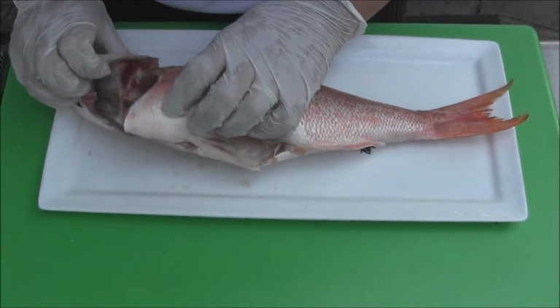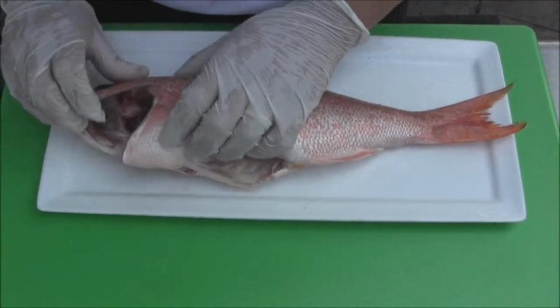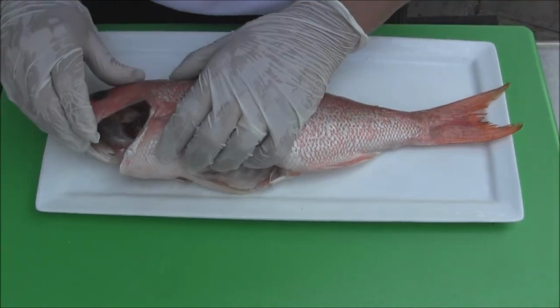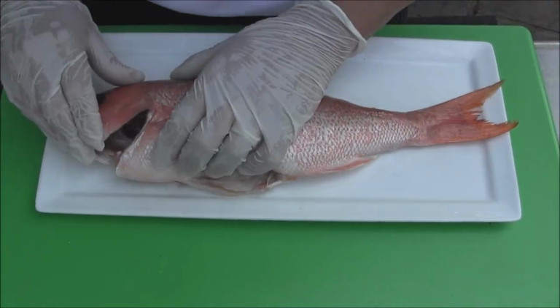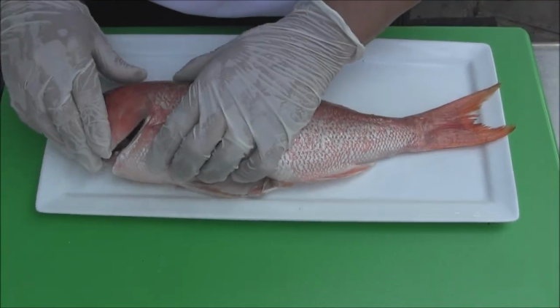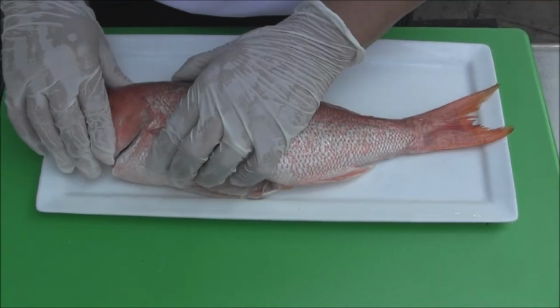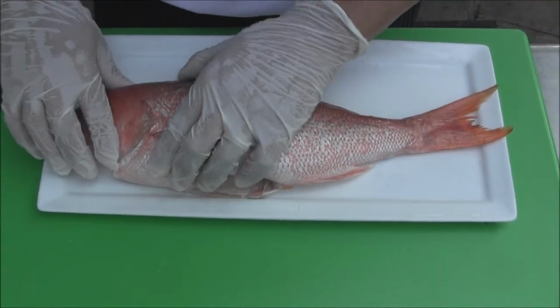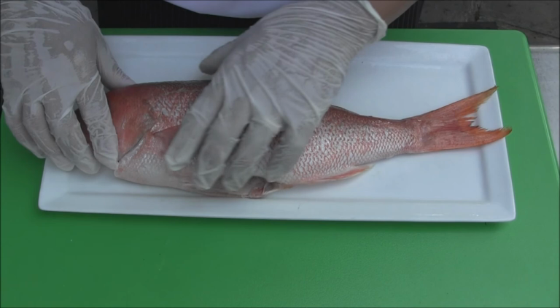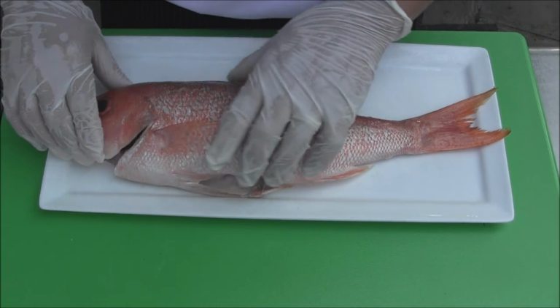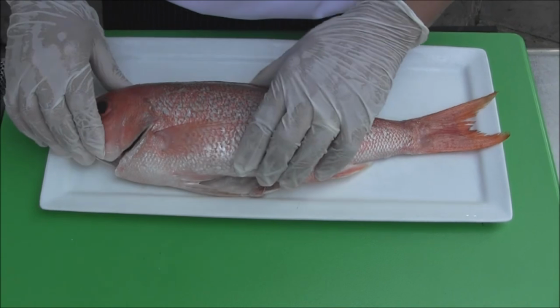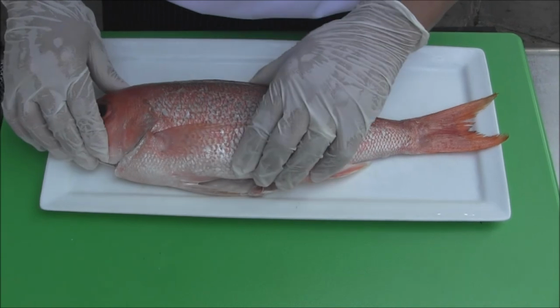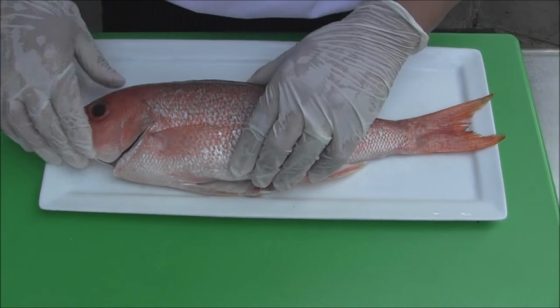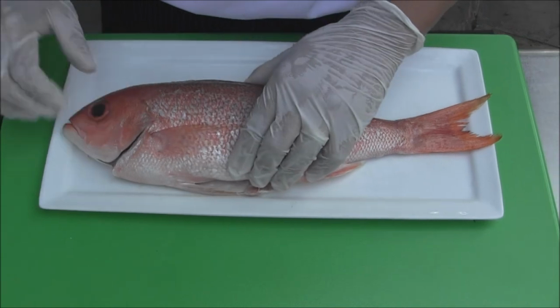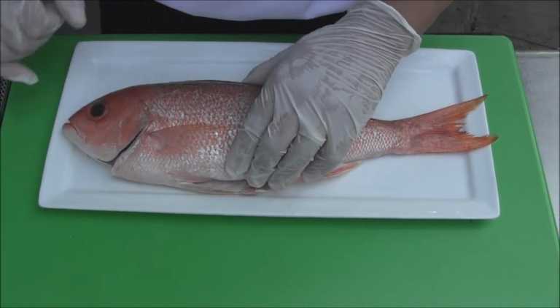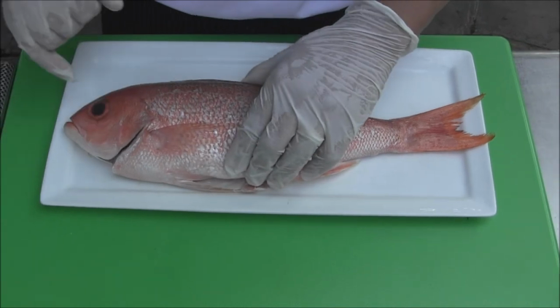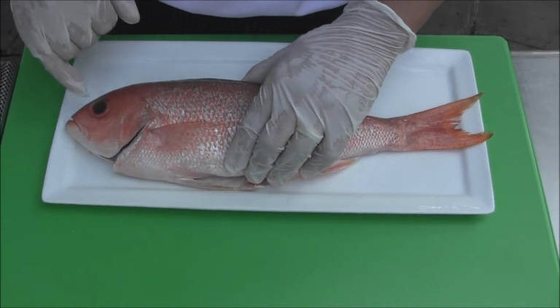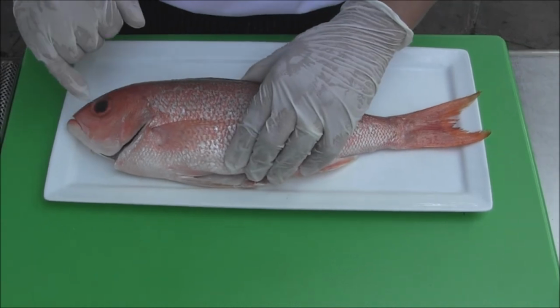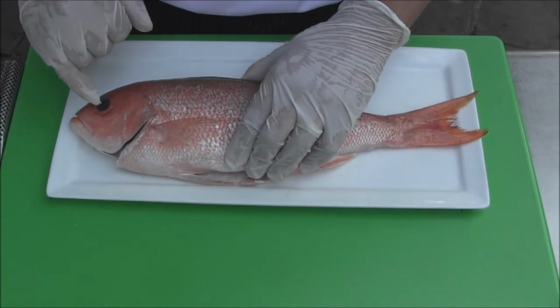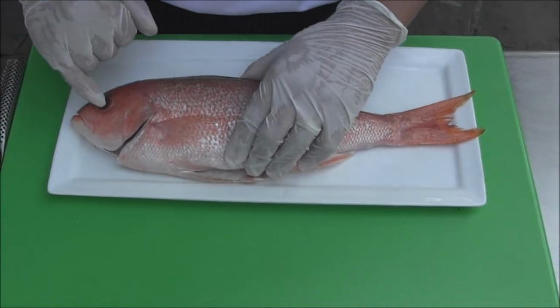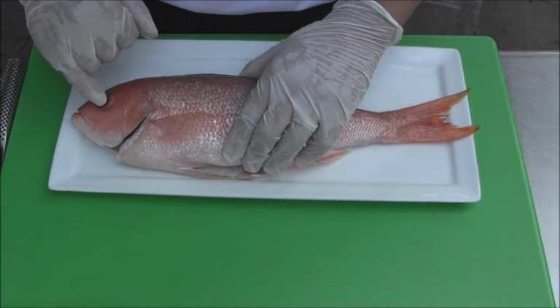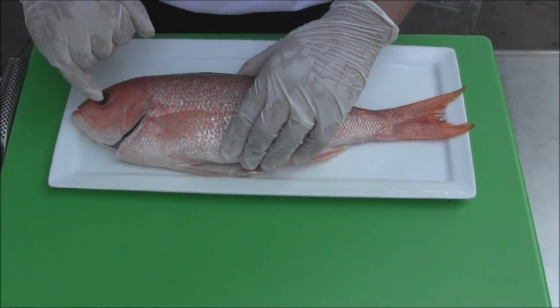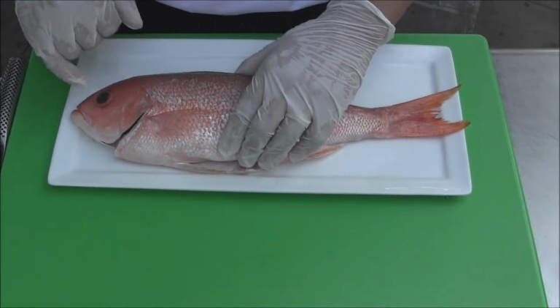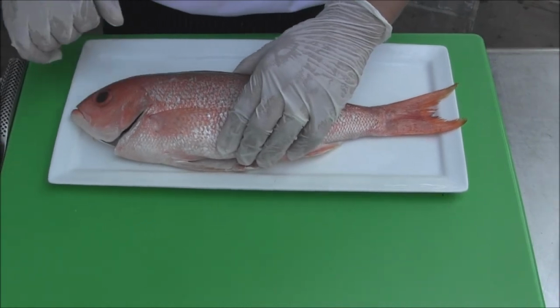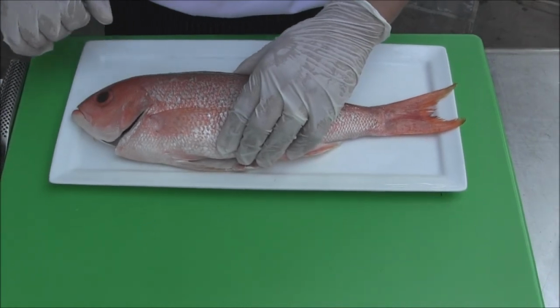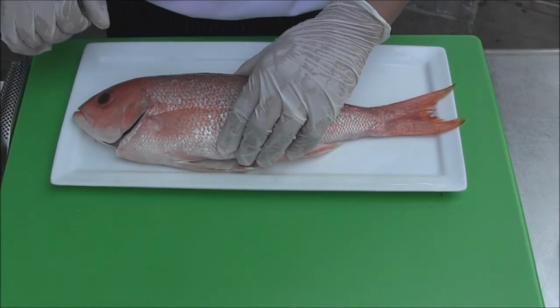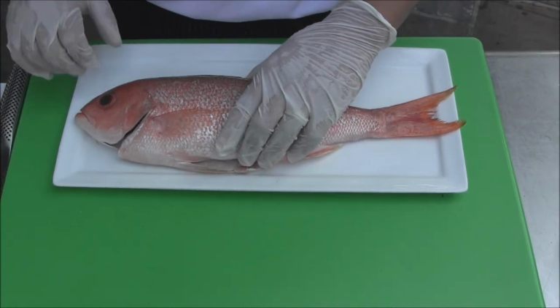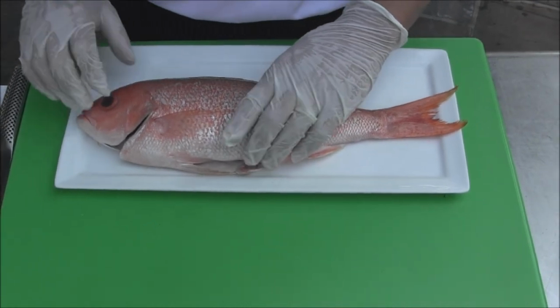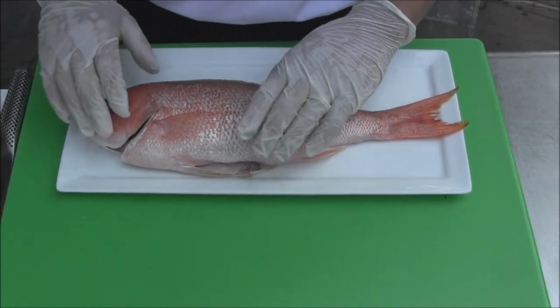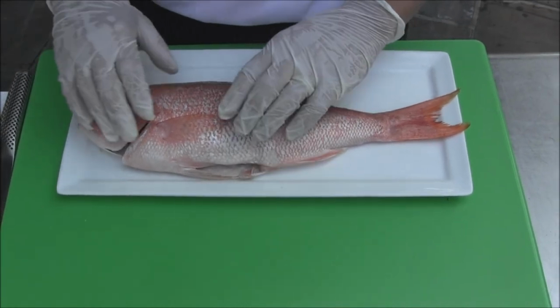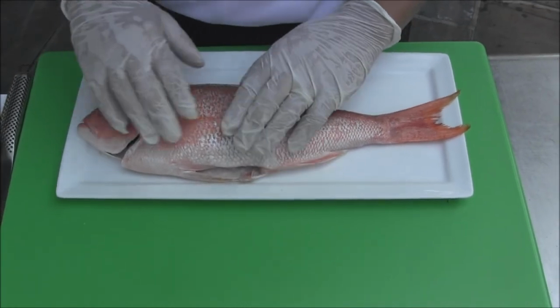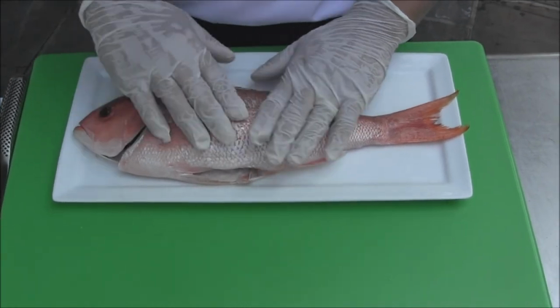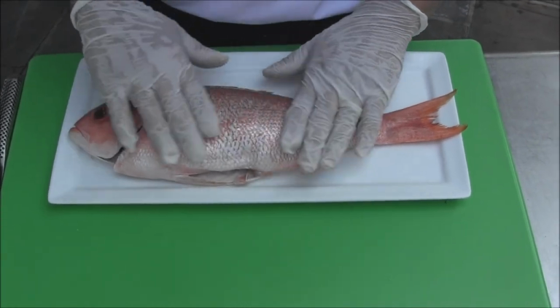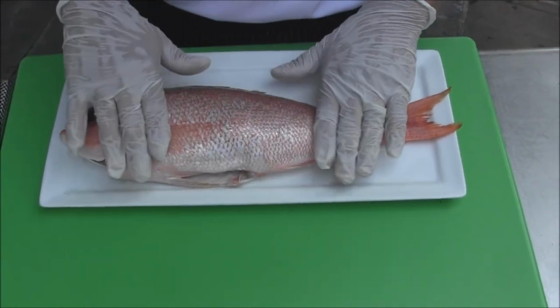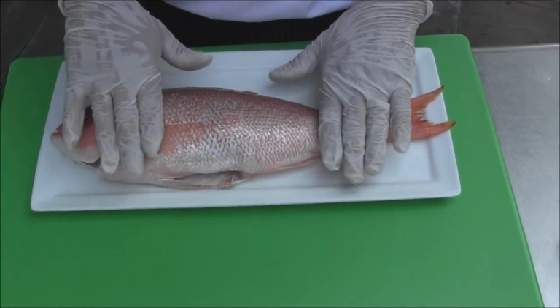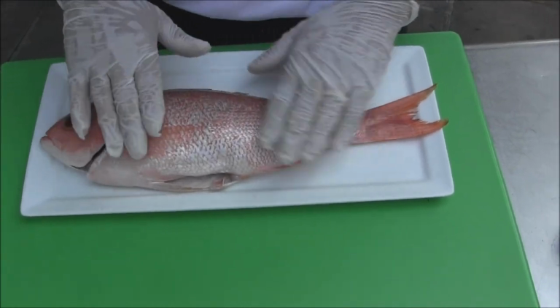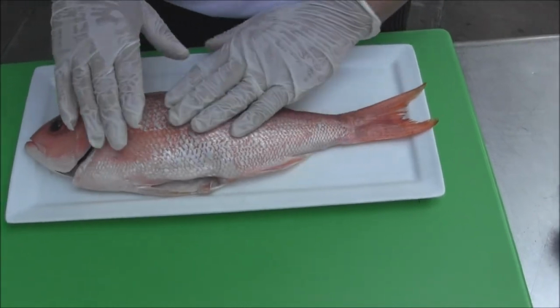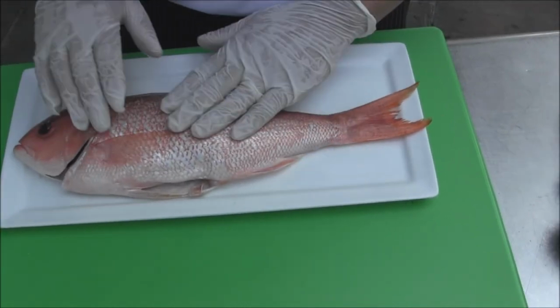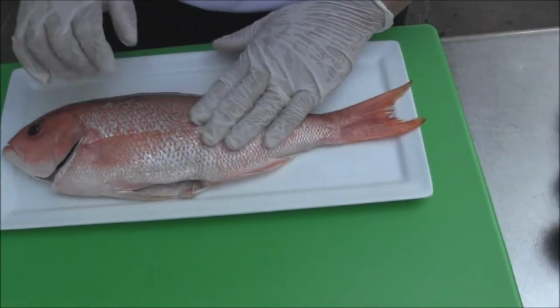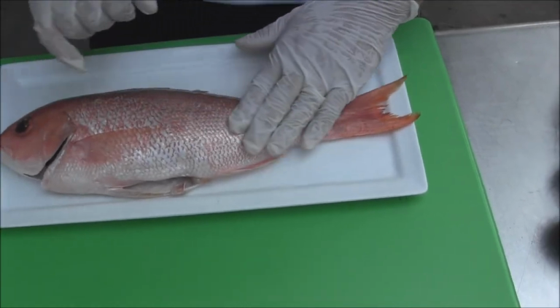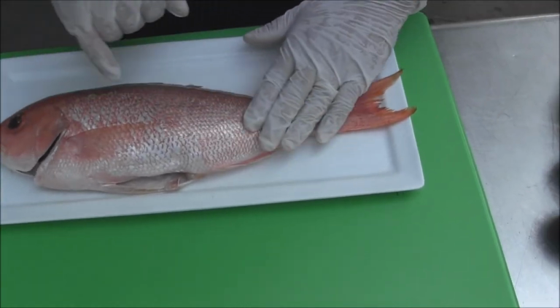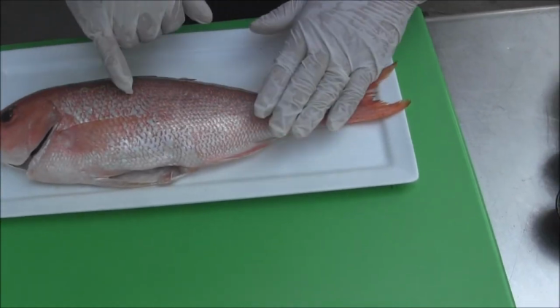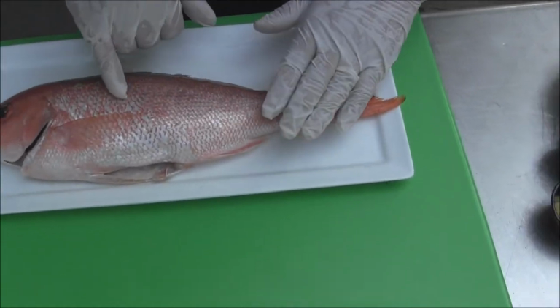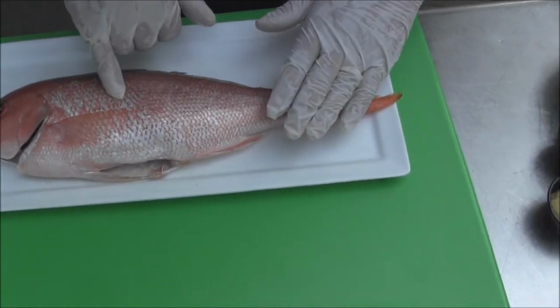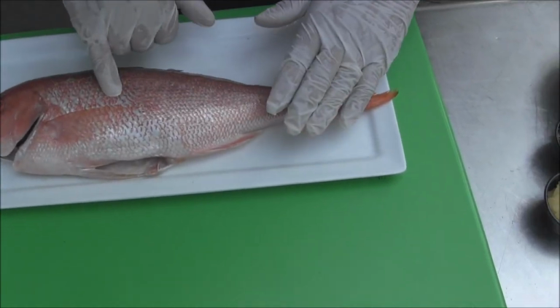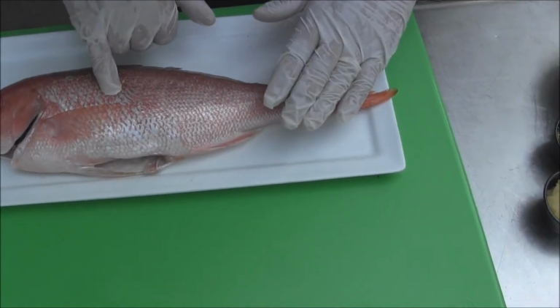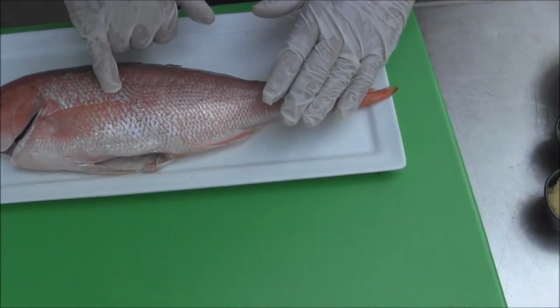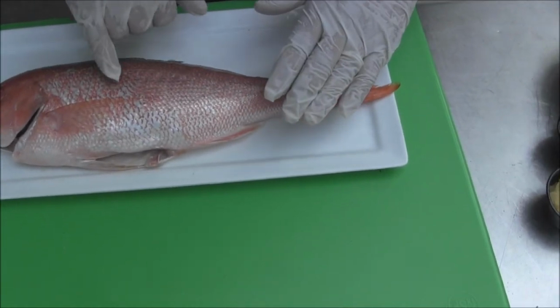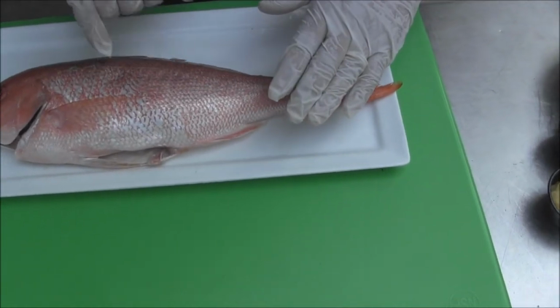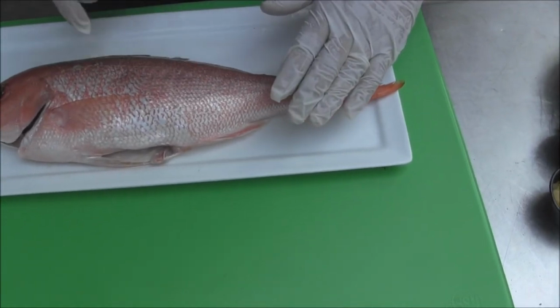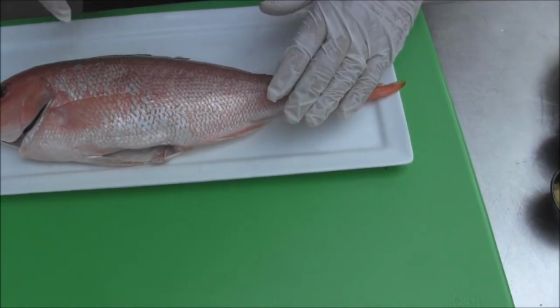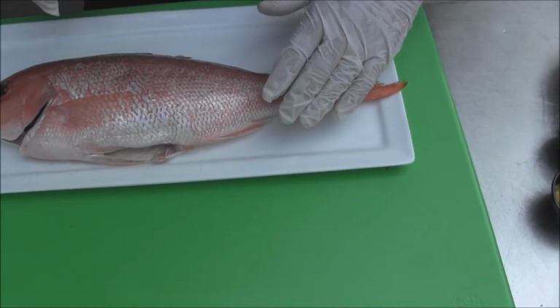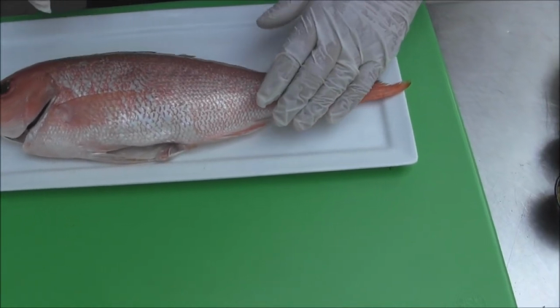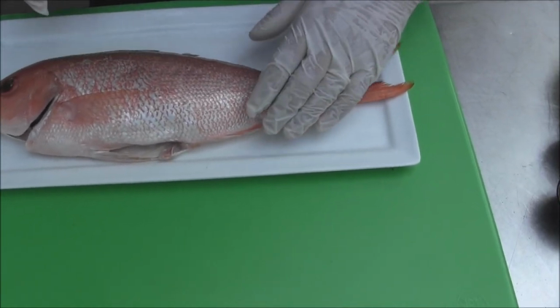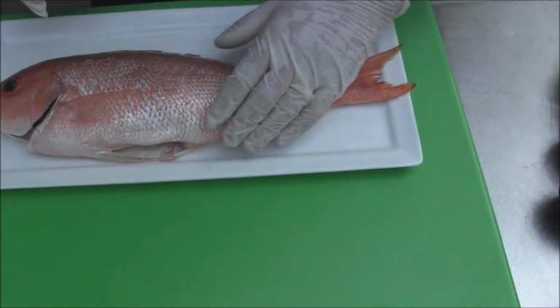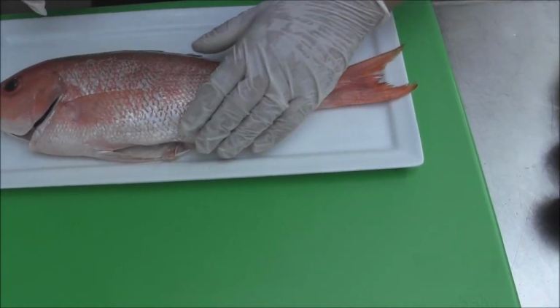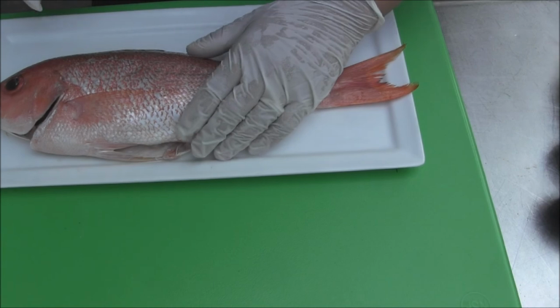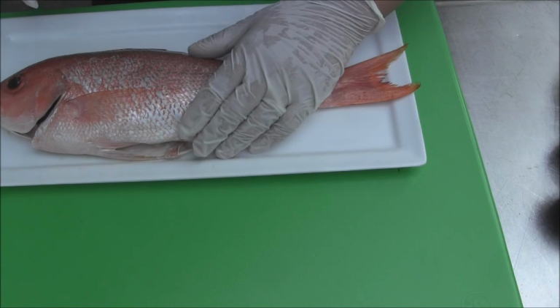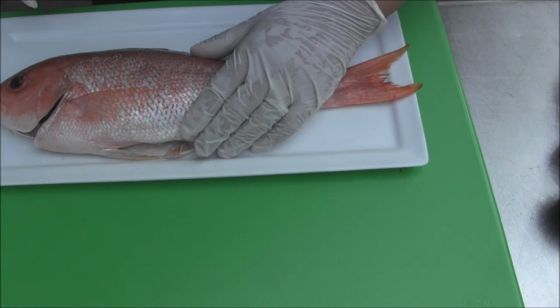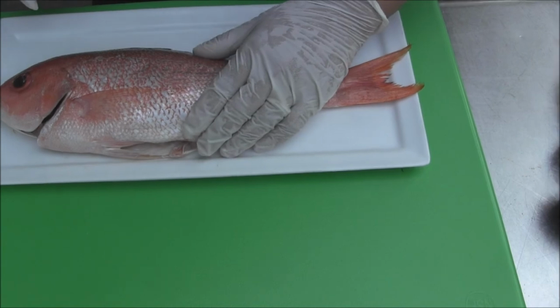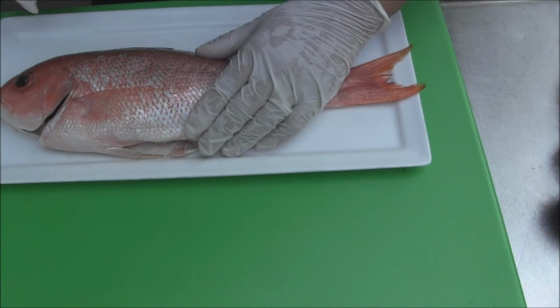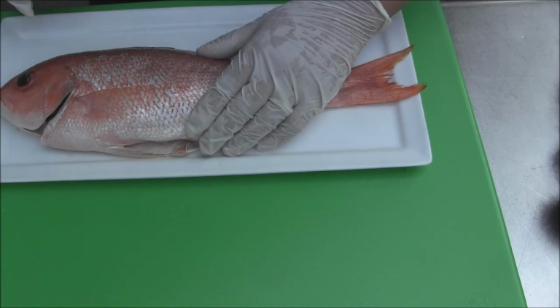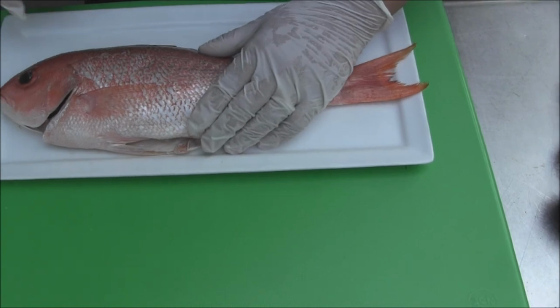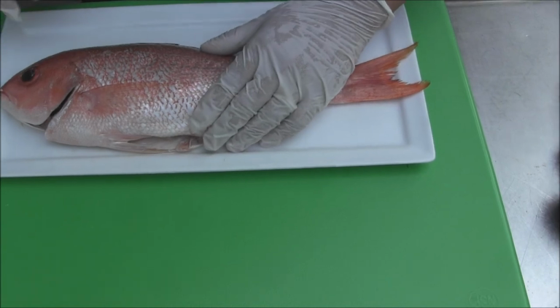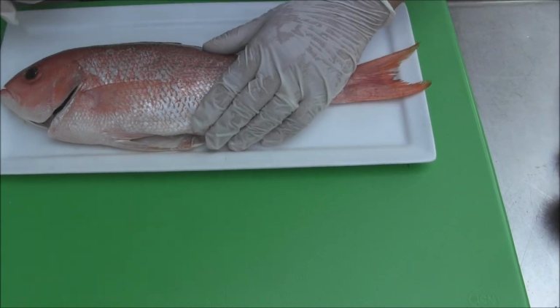It's nice and clean. Still a clear fillet. When you press it down, it pops back up.